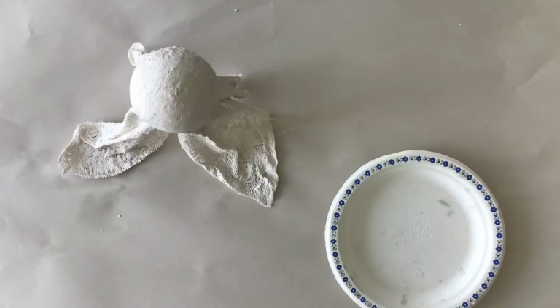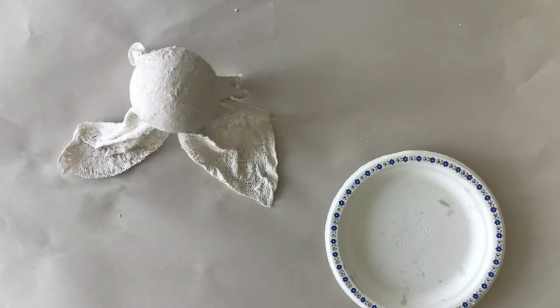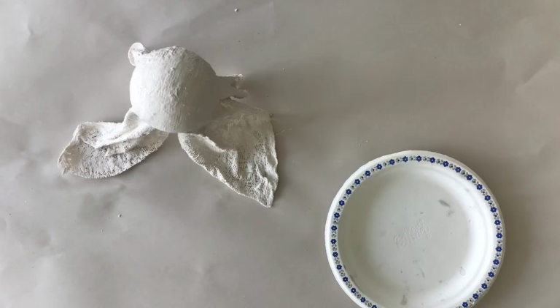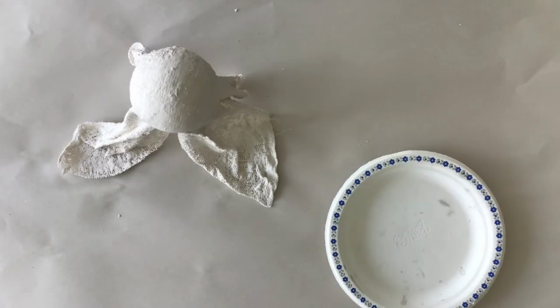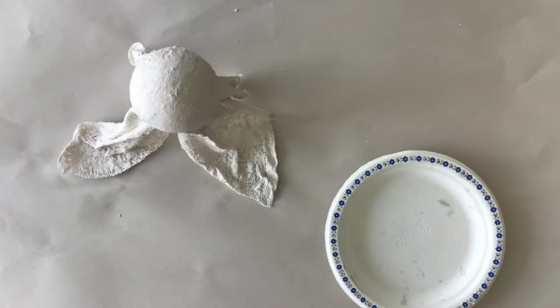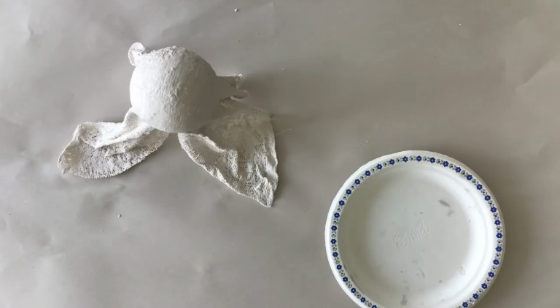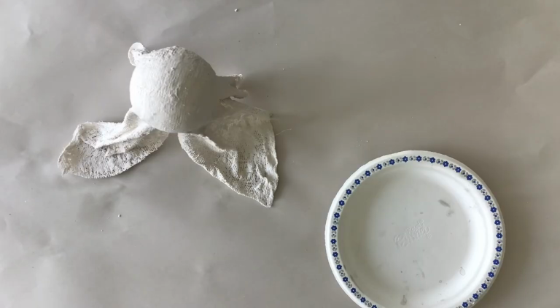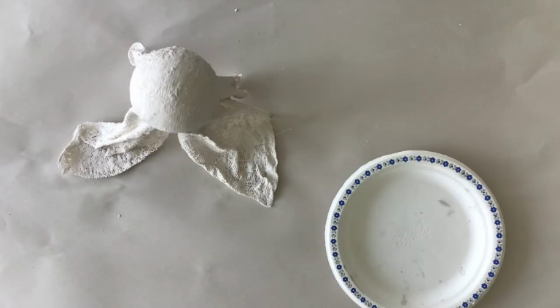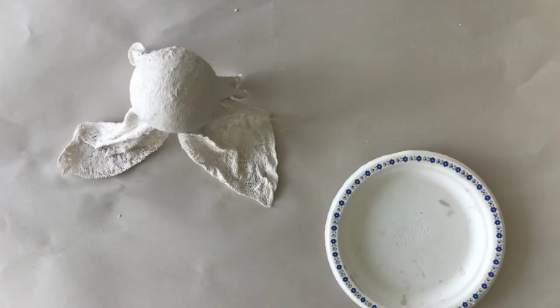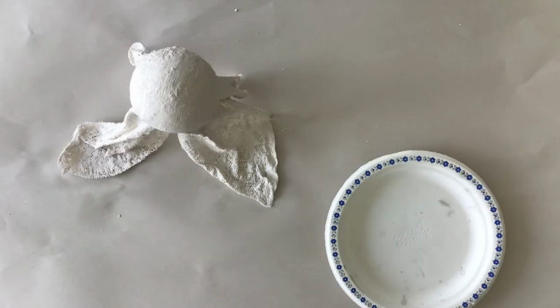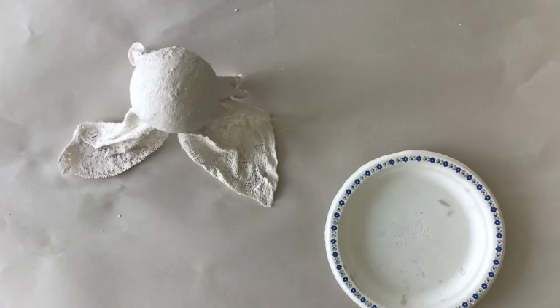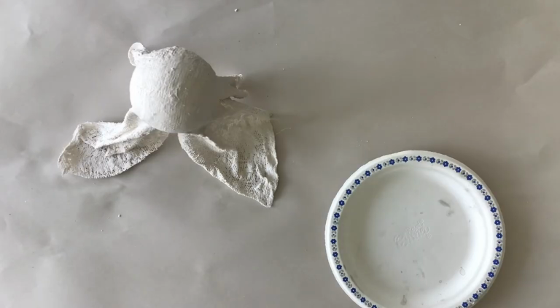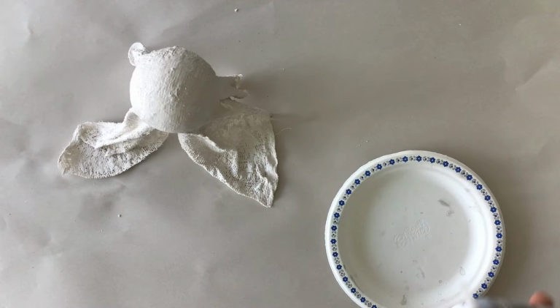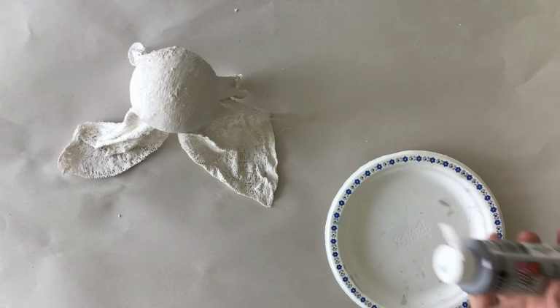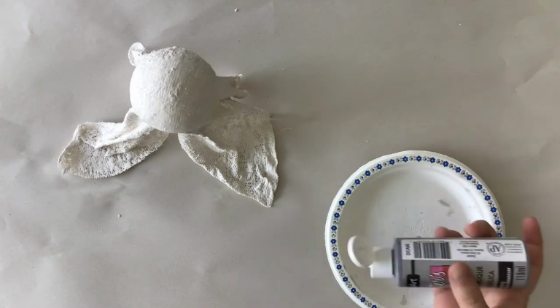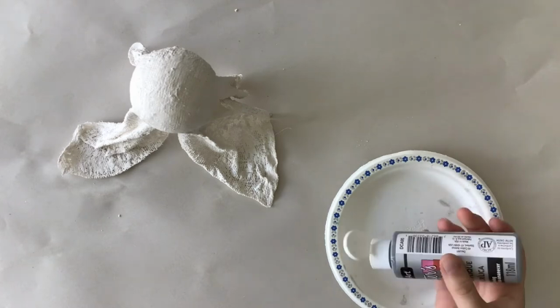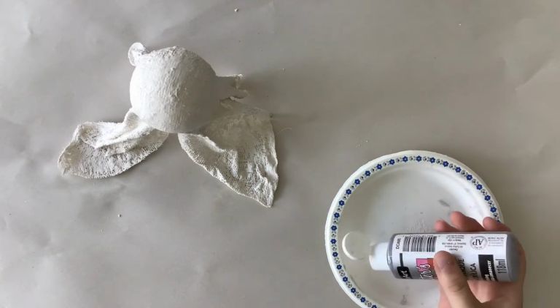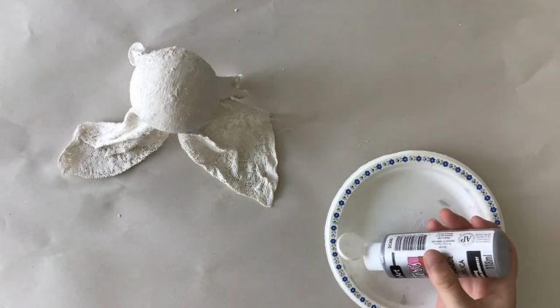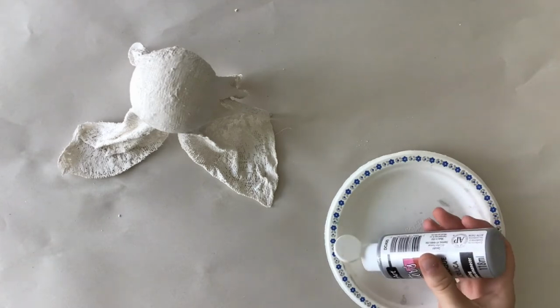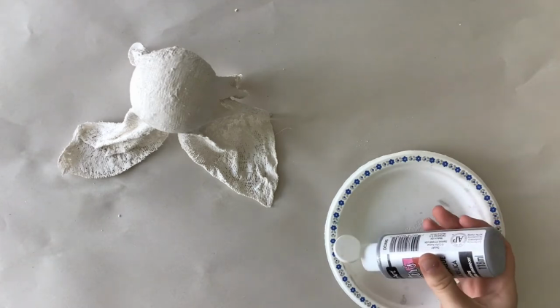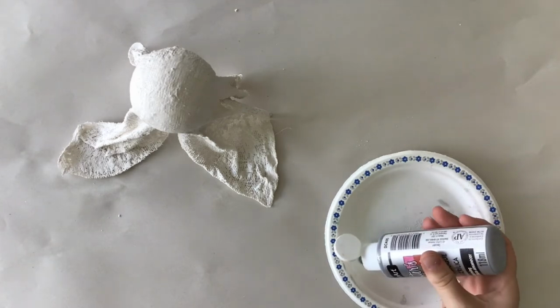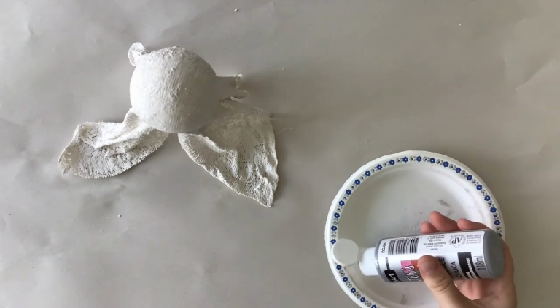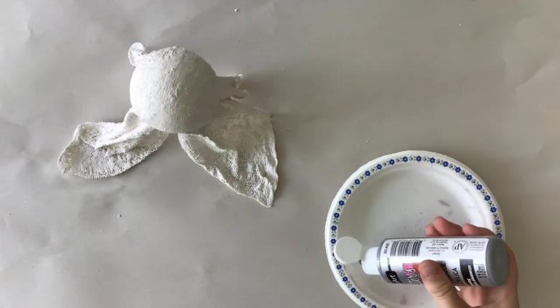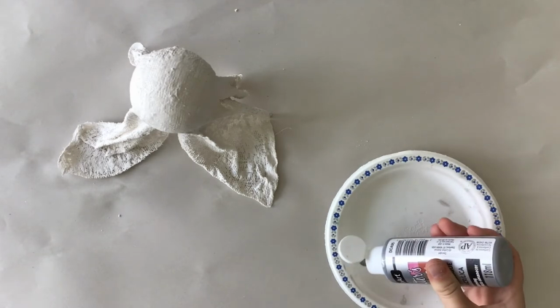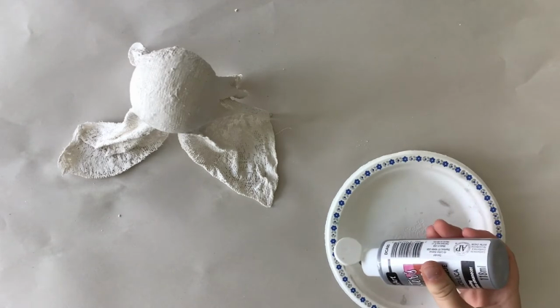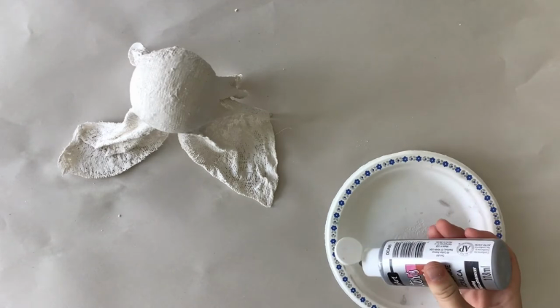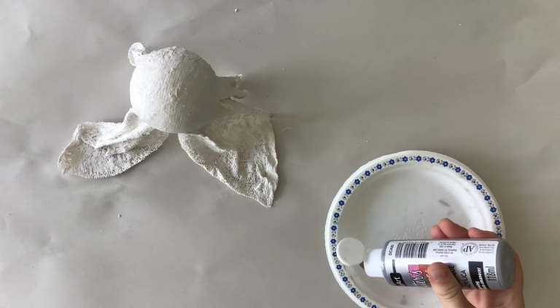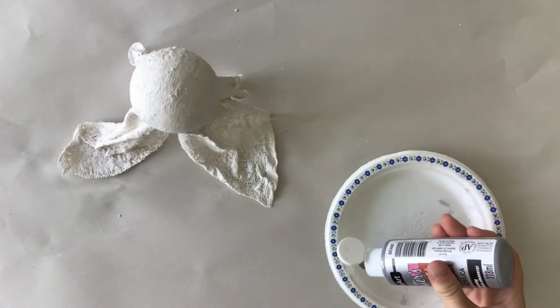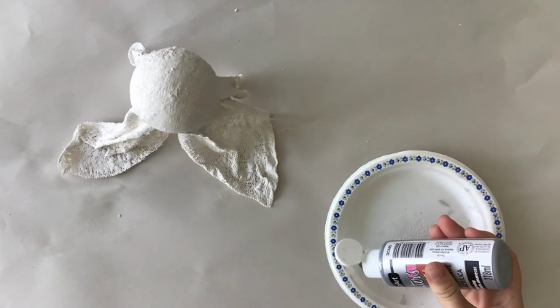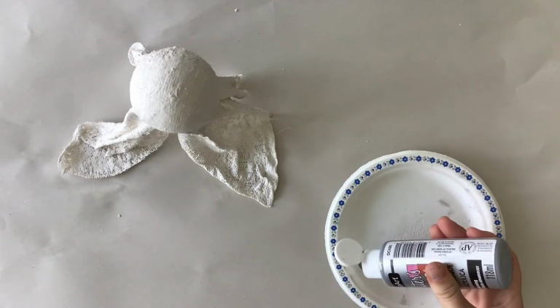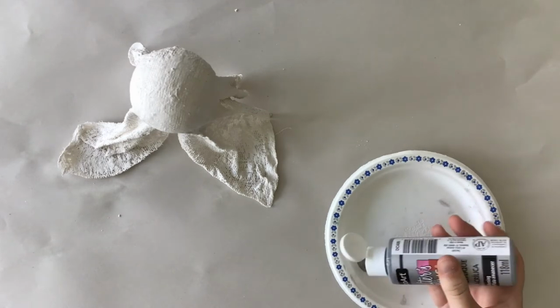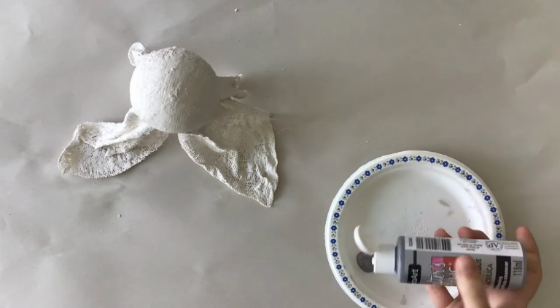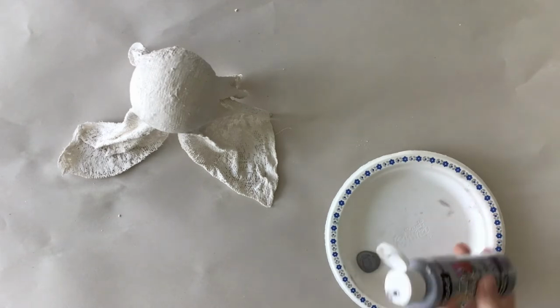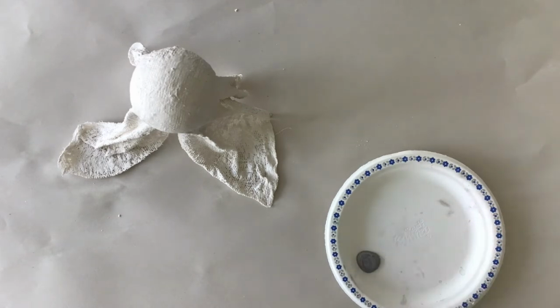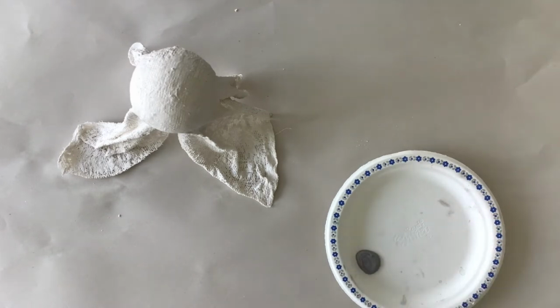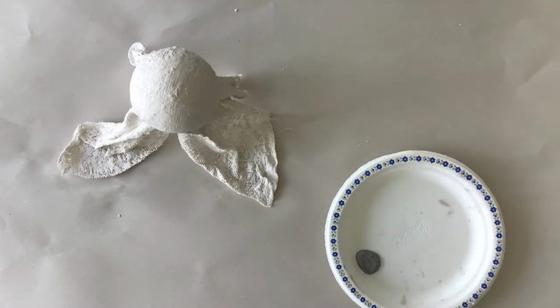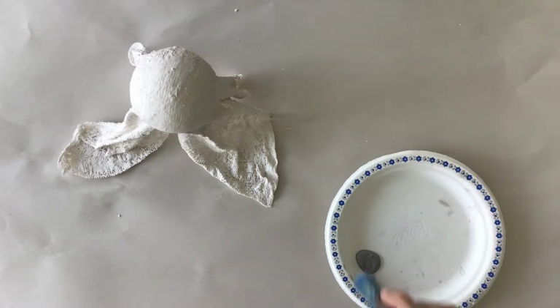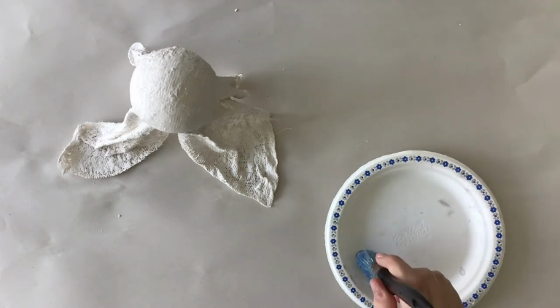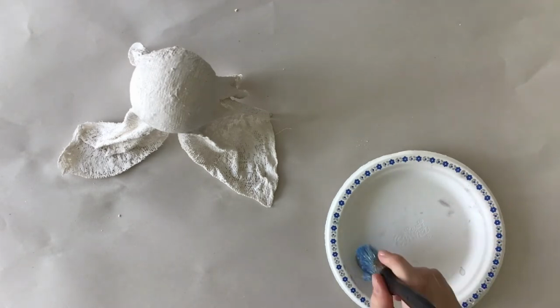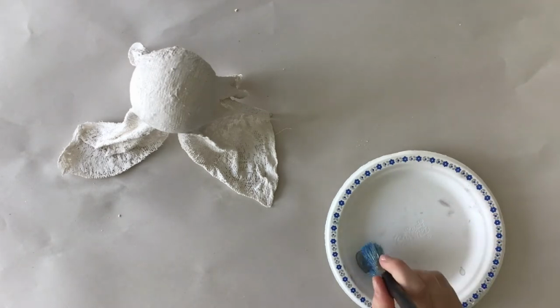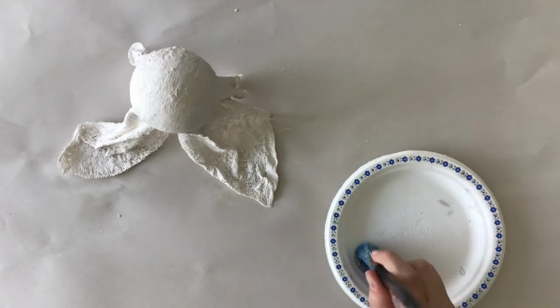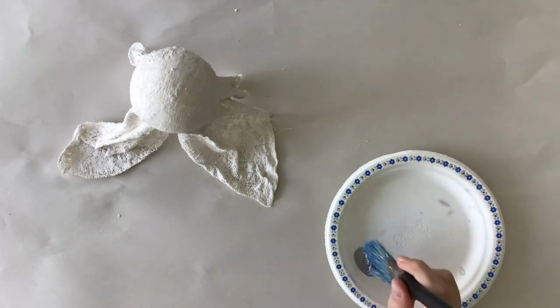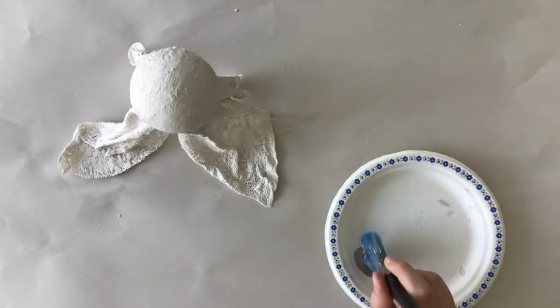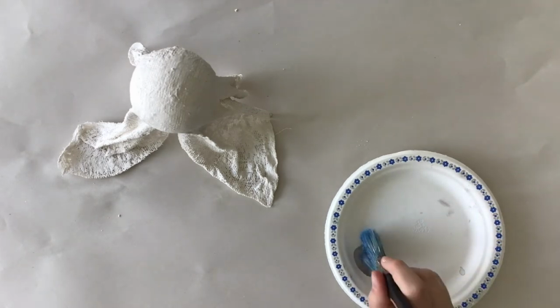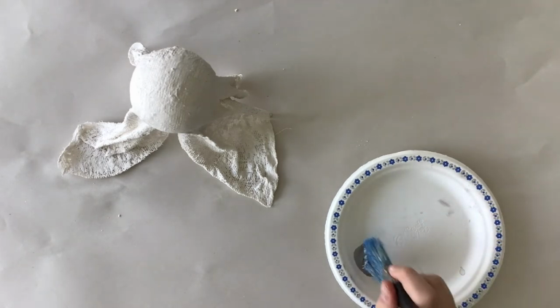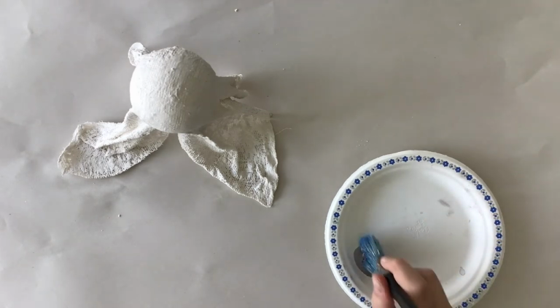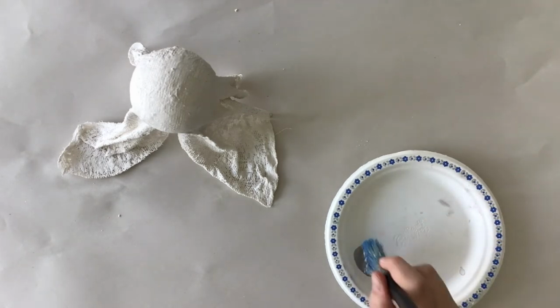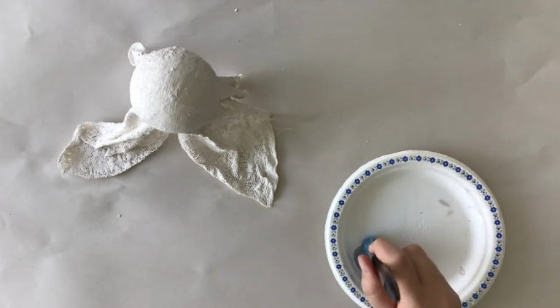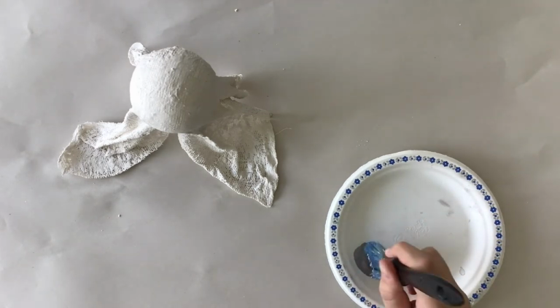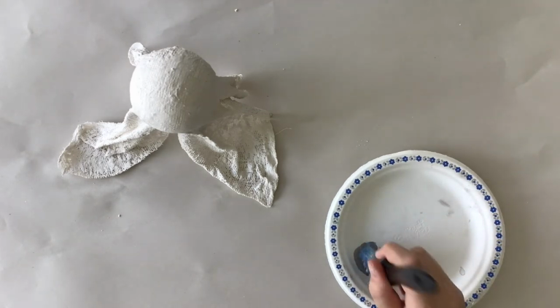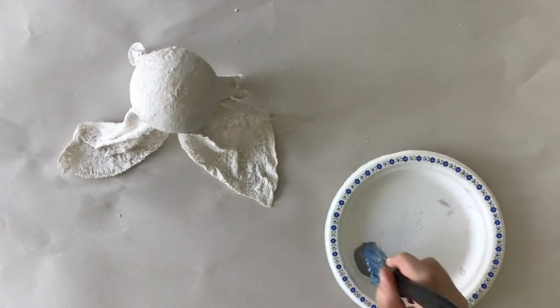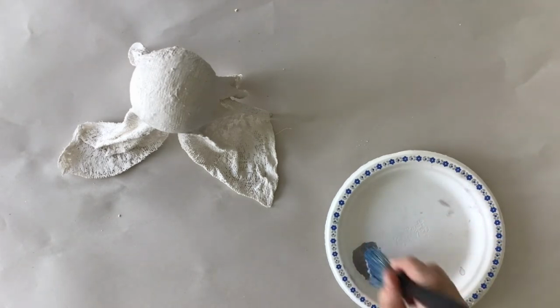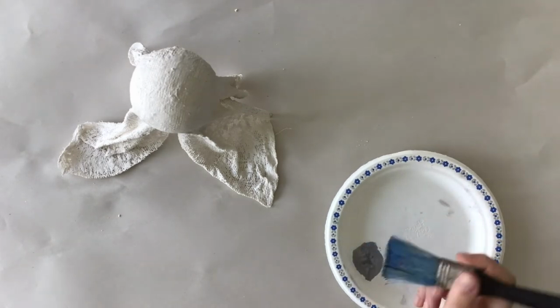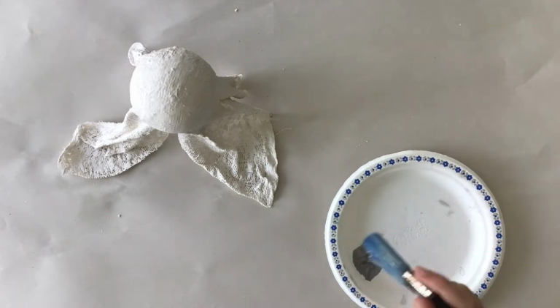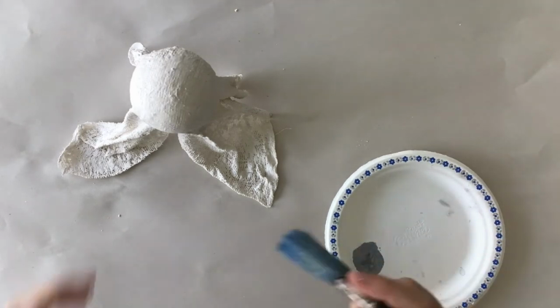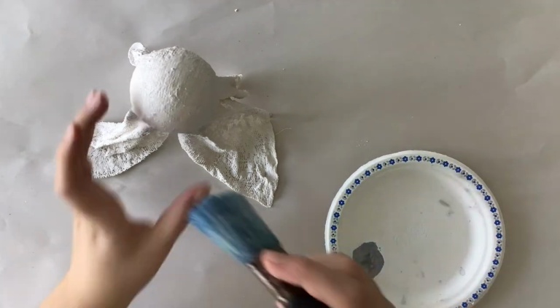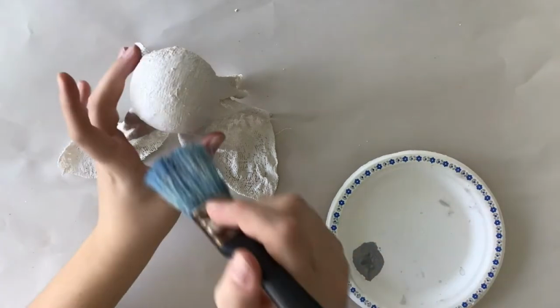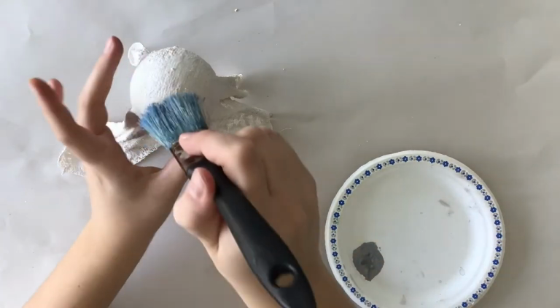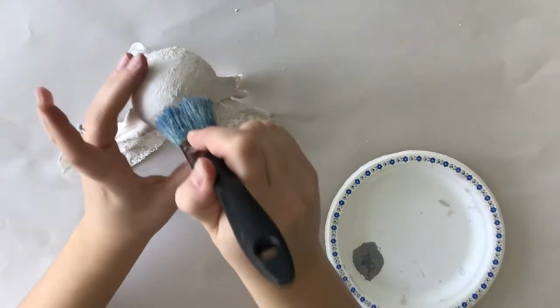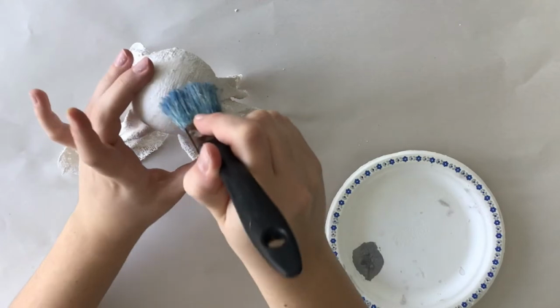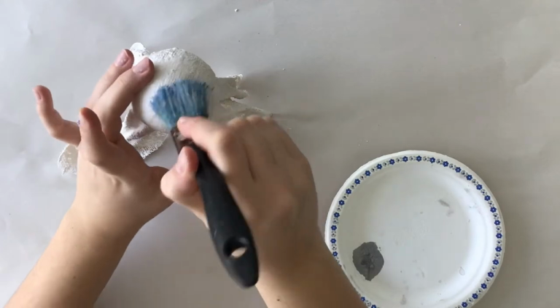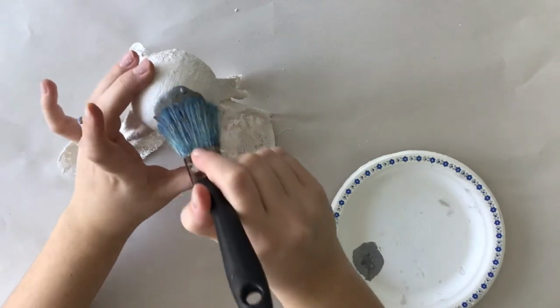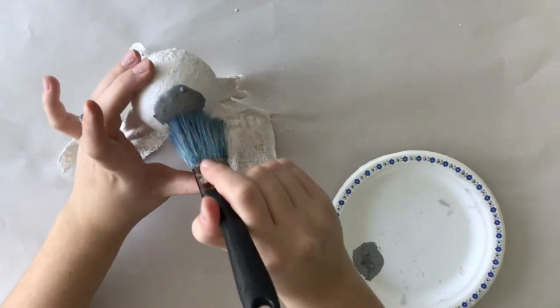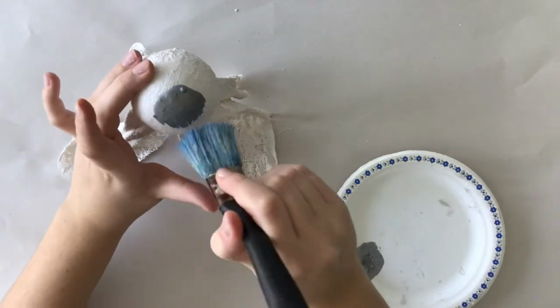Now we're going to want to paint our holiday spirit. We painted ours silver, but you can go ahead and paint it any color you want.